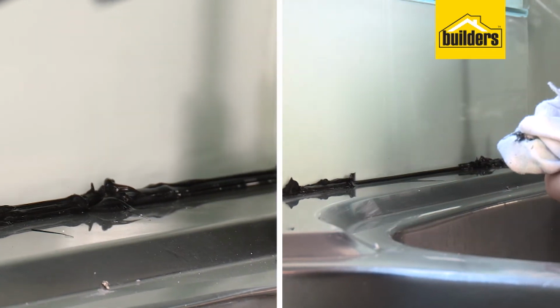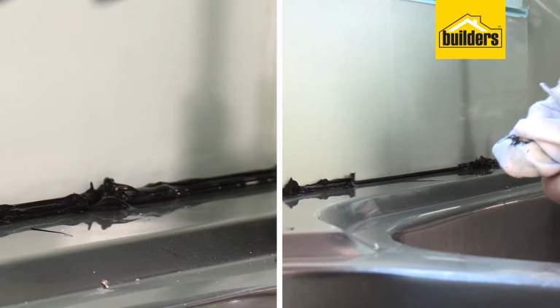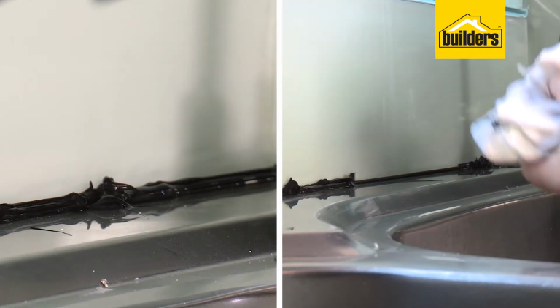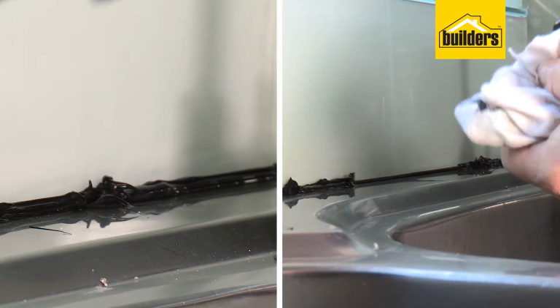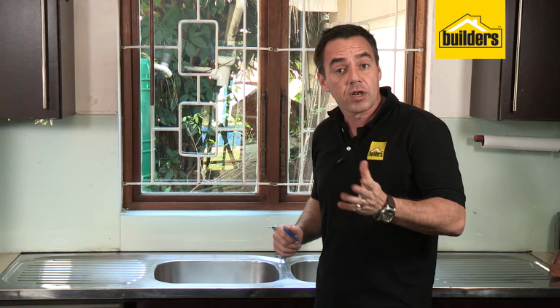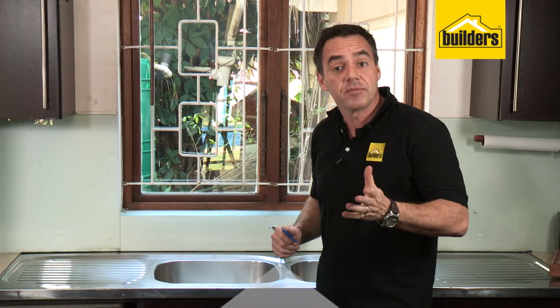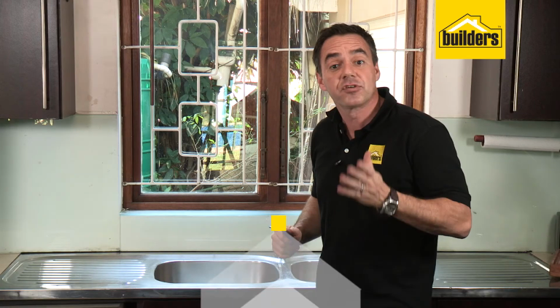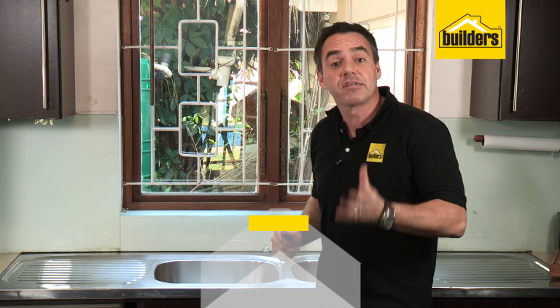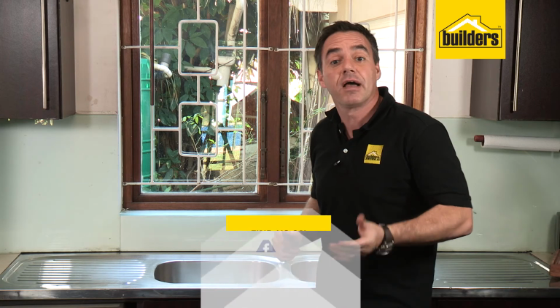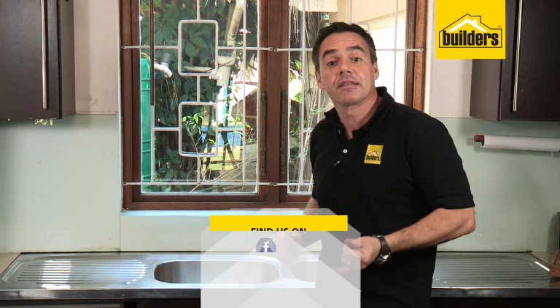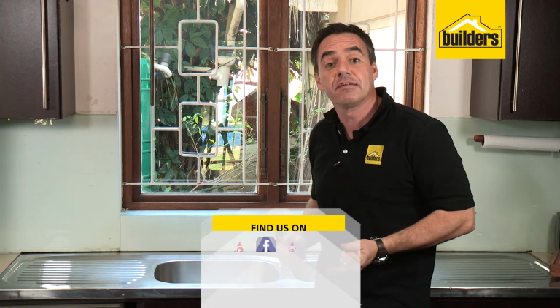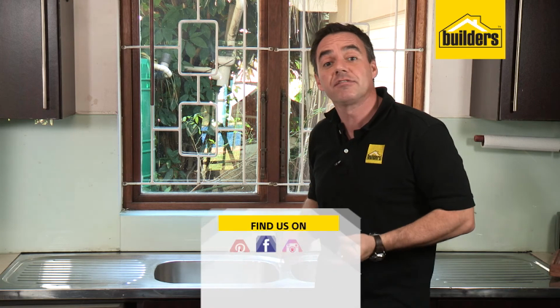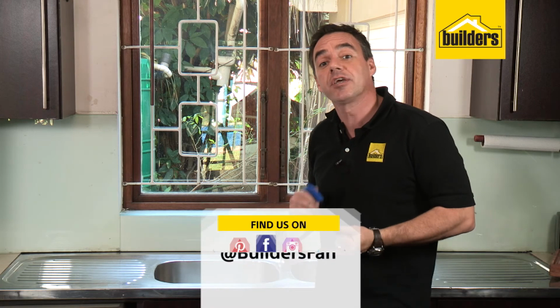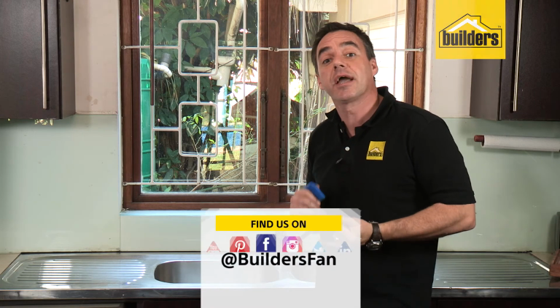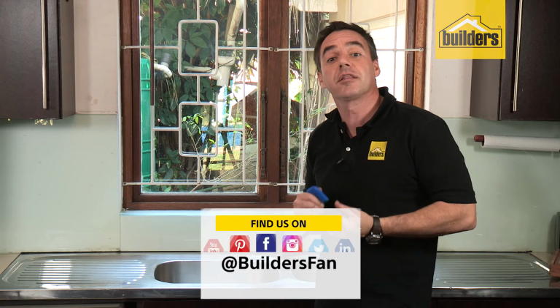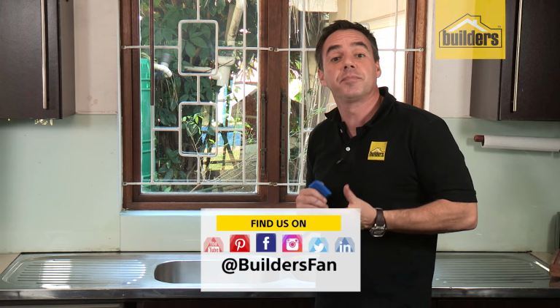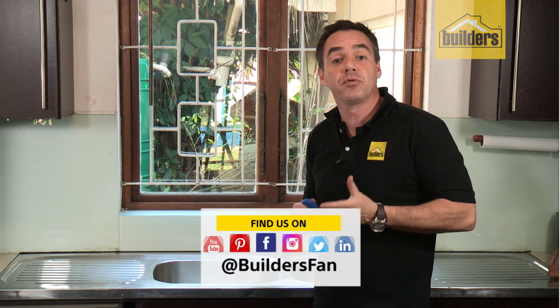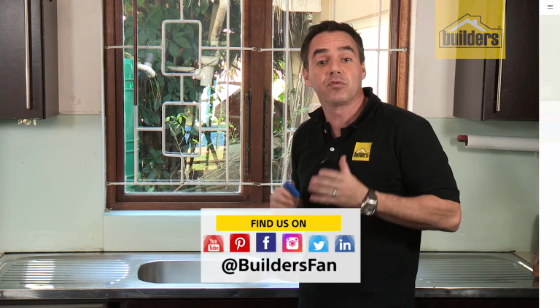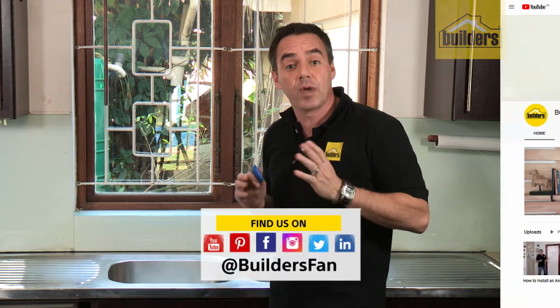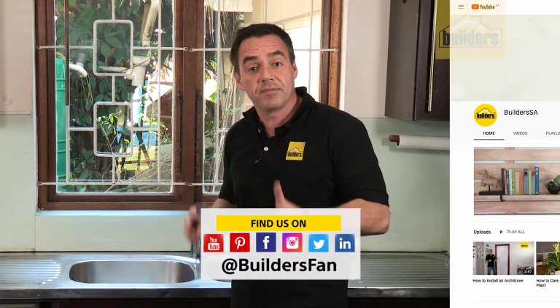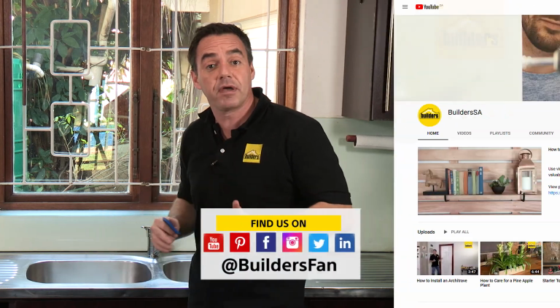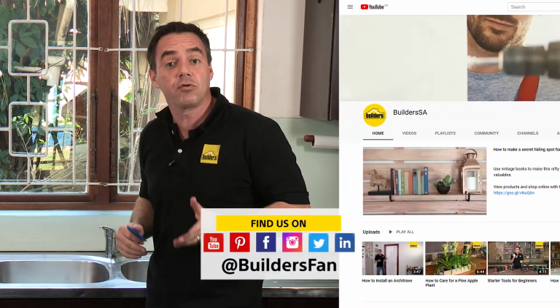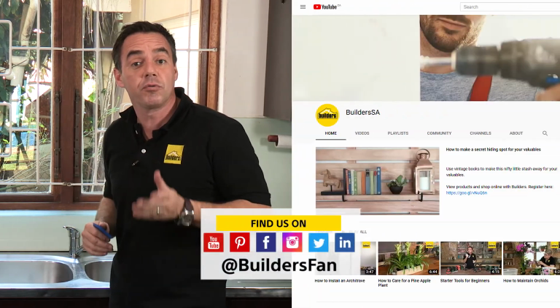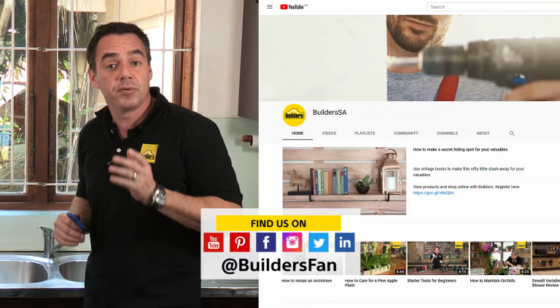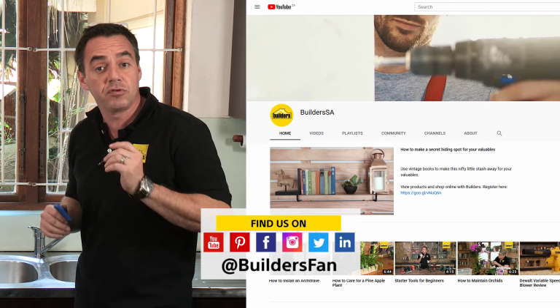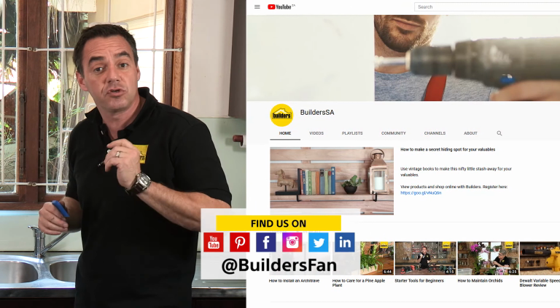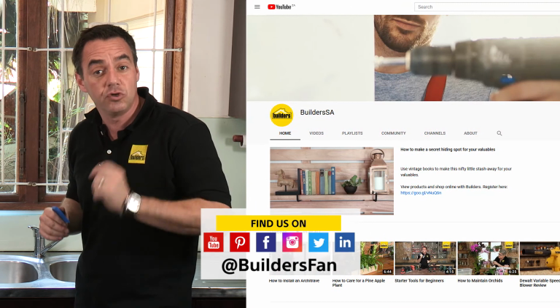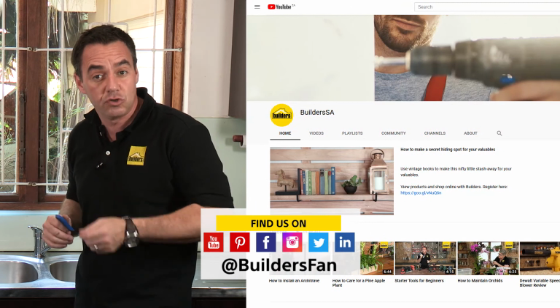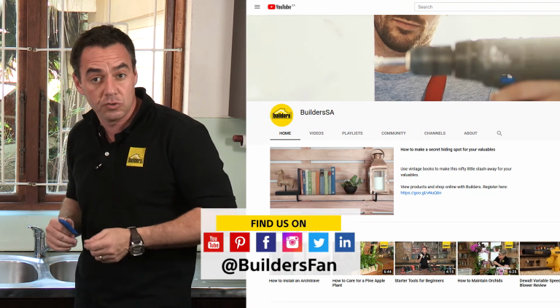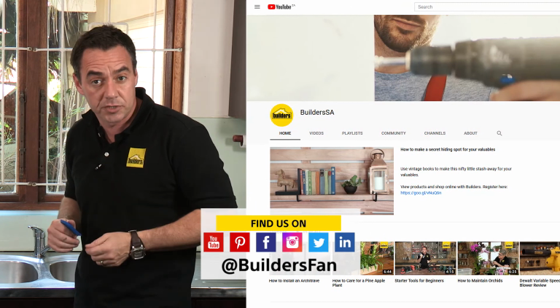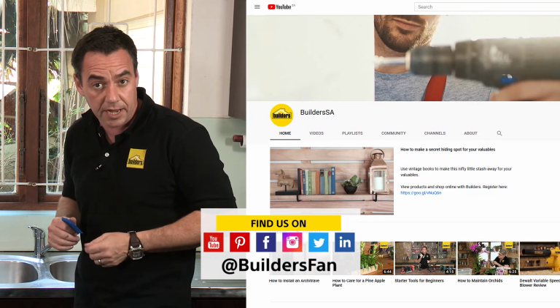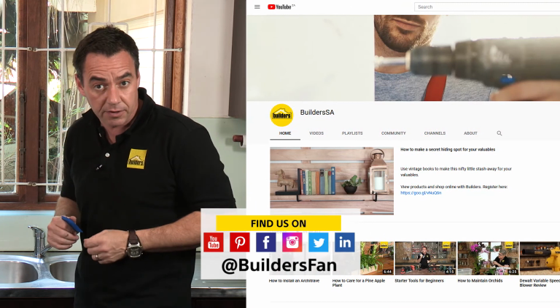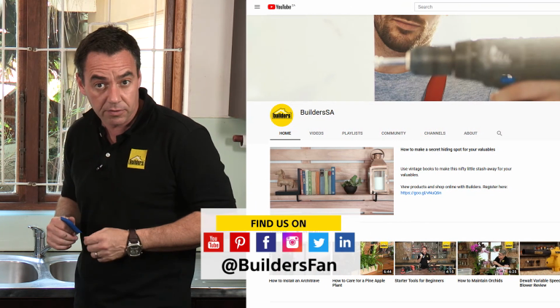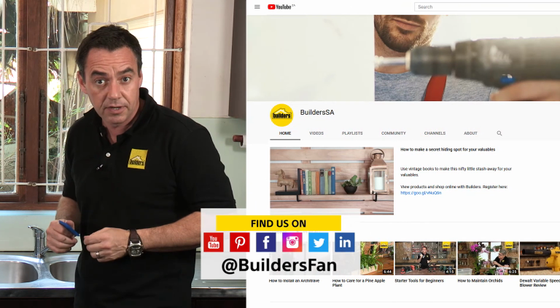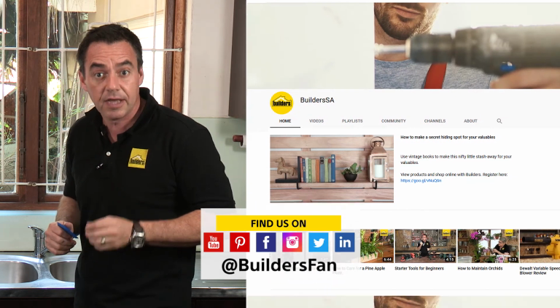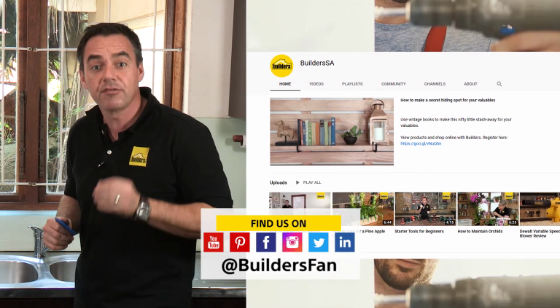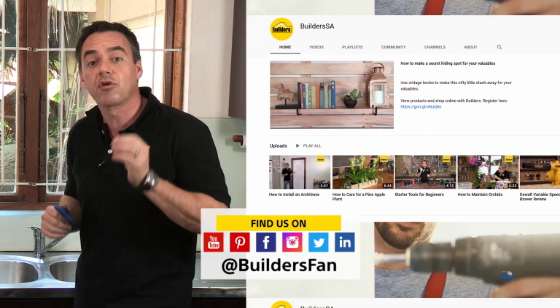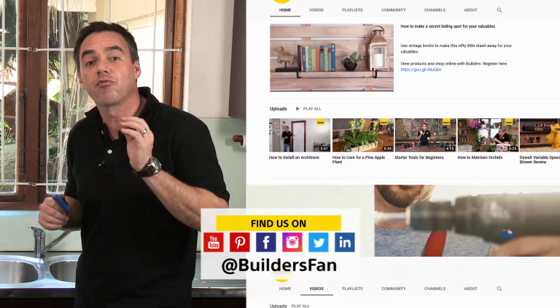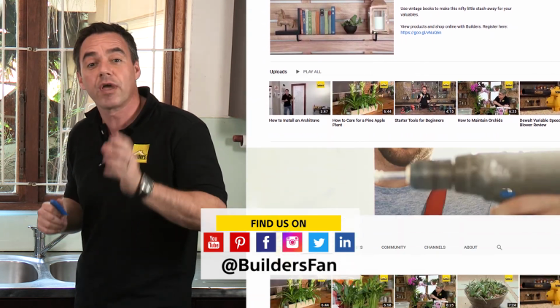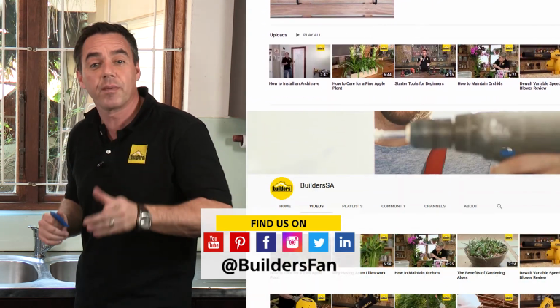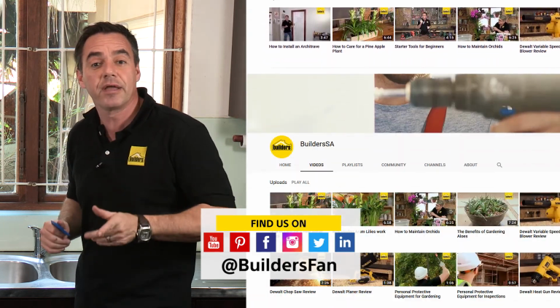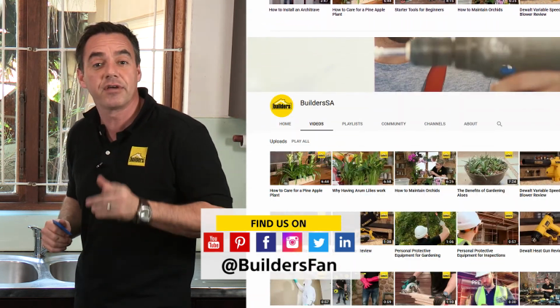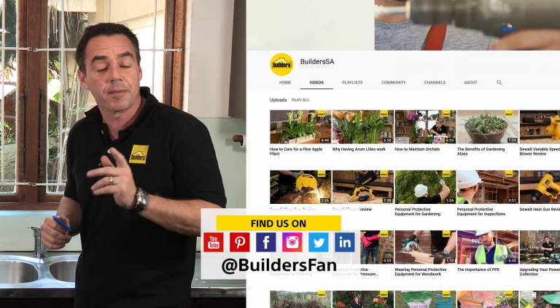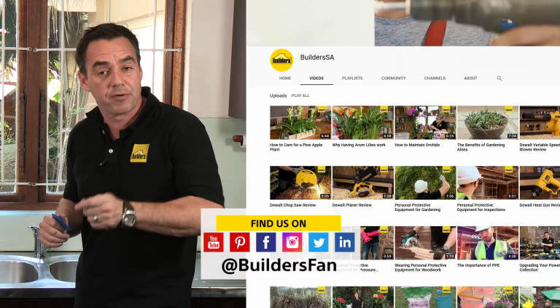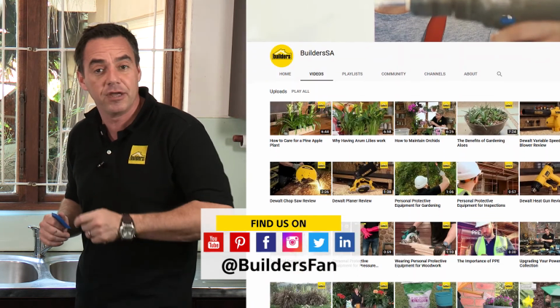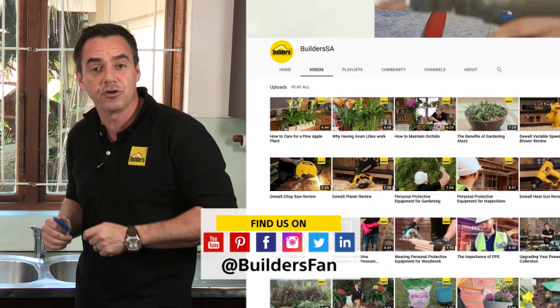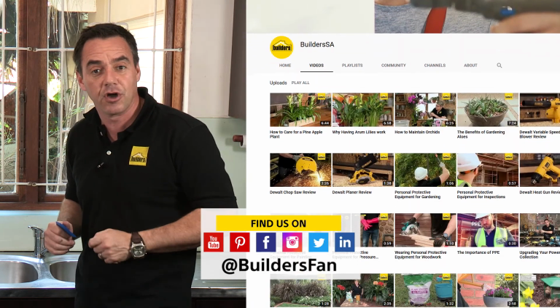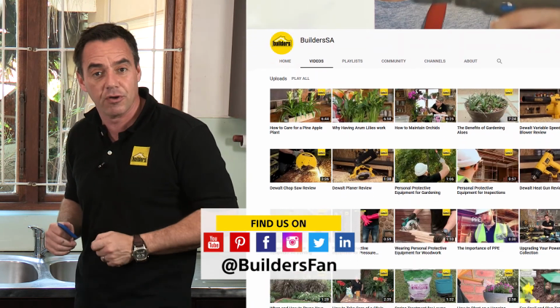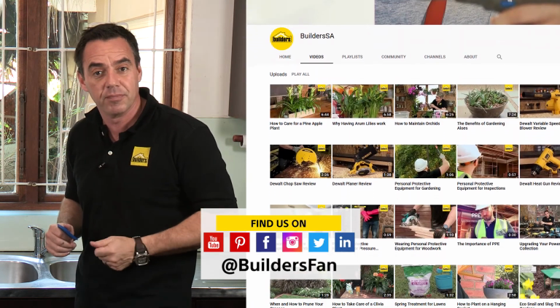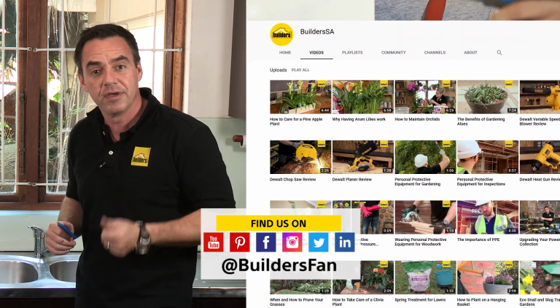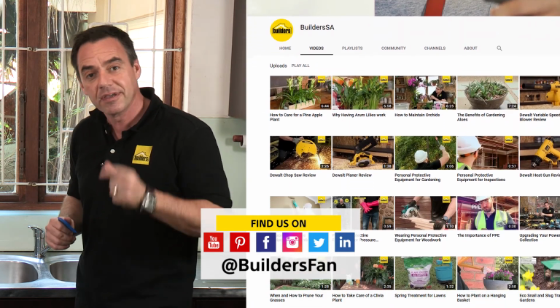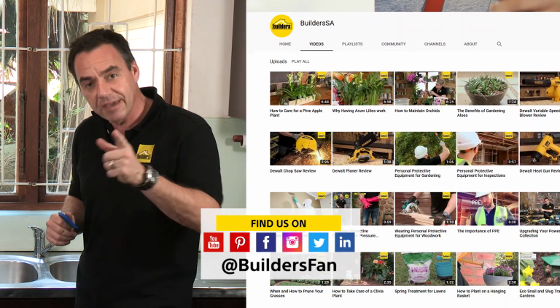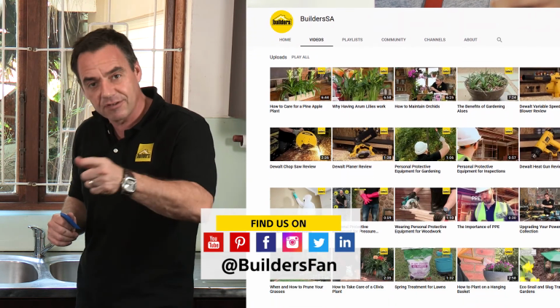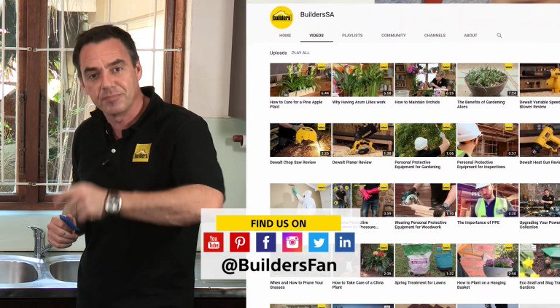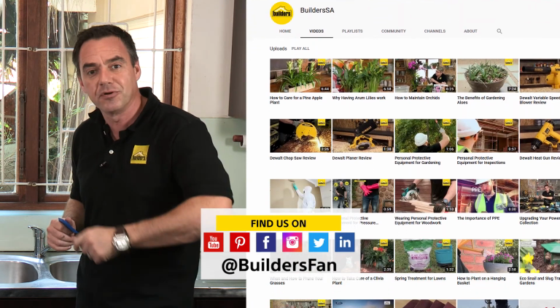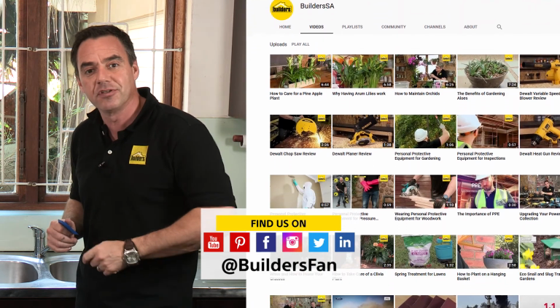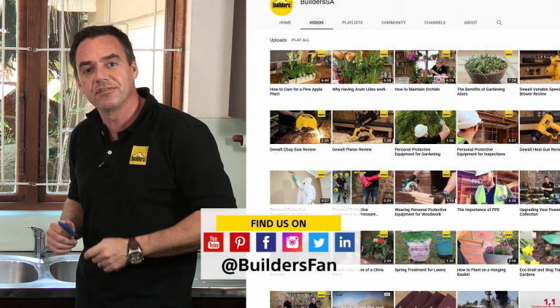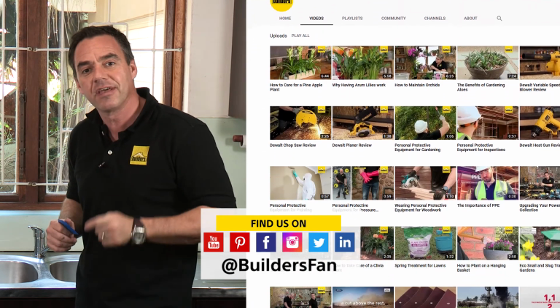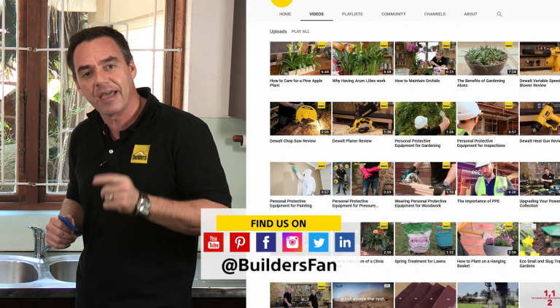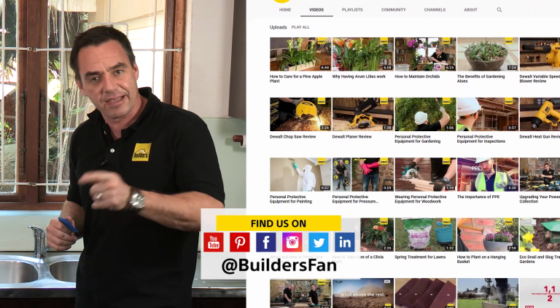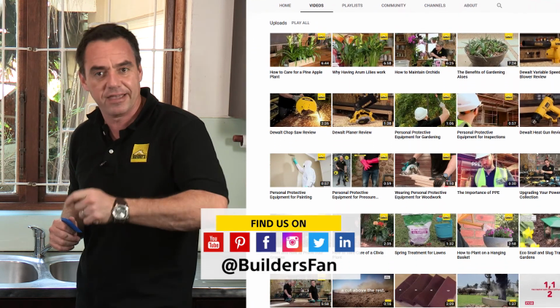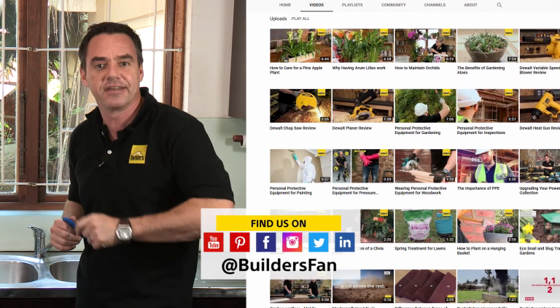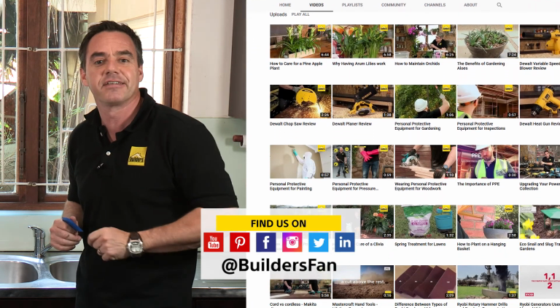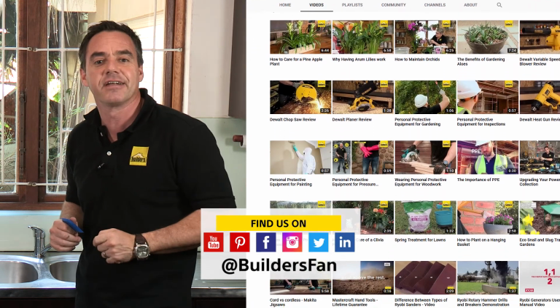For more clips just like this, check out the Builders website or the Builders YouTube channel. It's a great way to upgrade your home. Get to Builders and get it done.